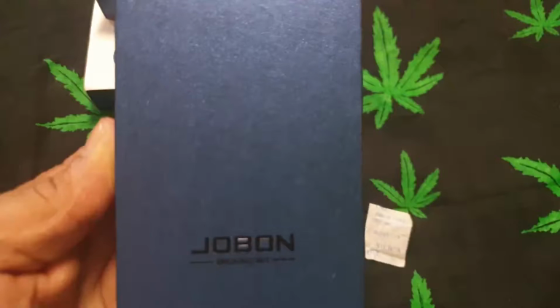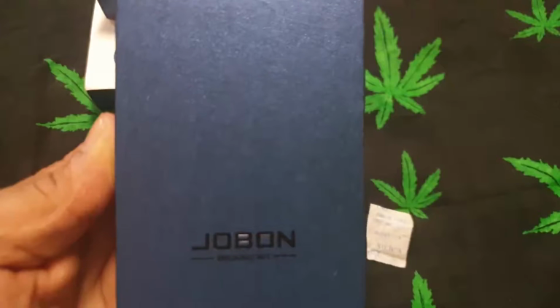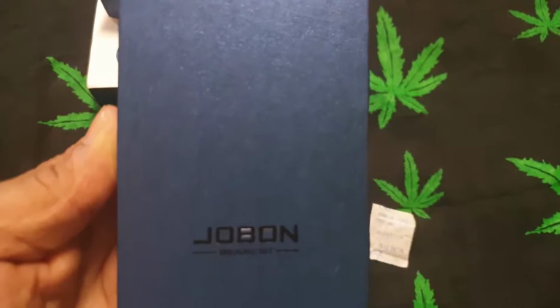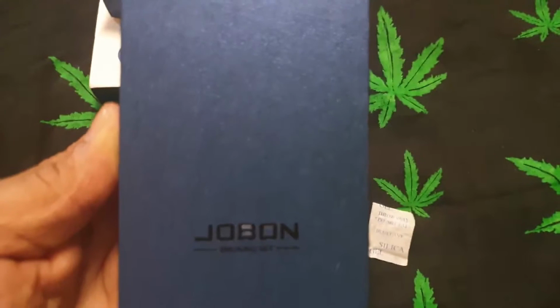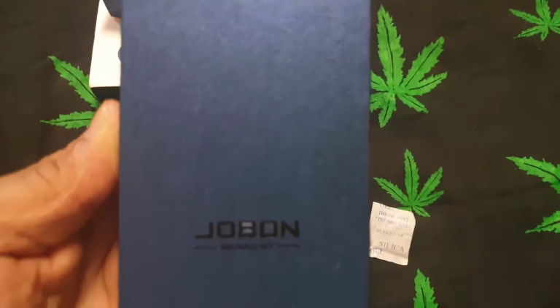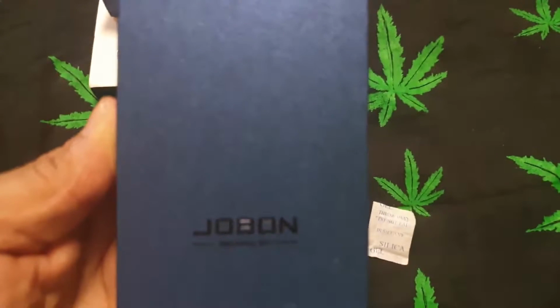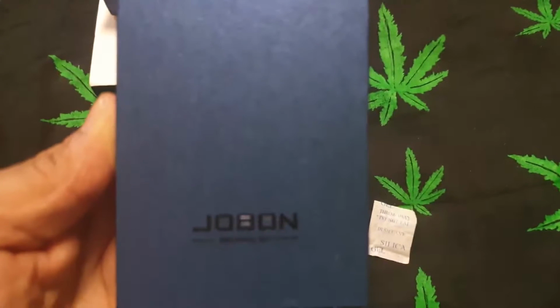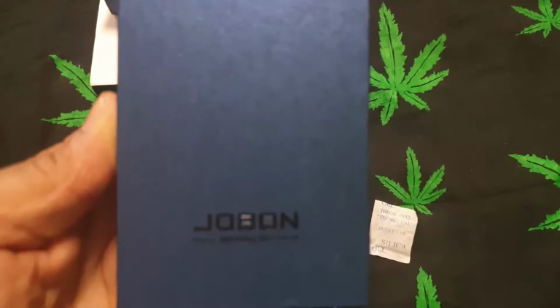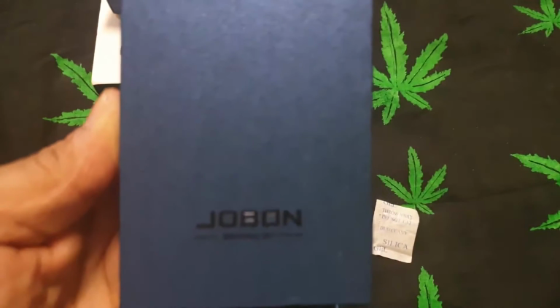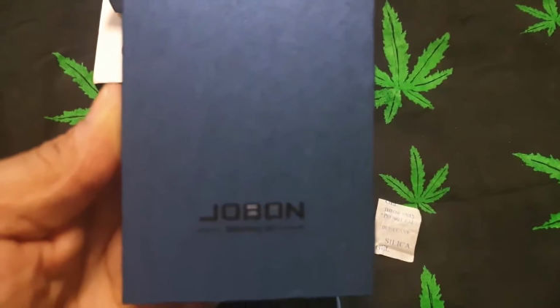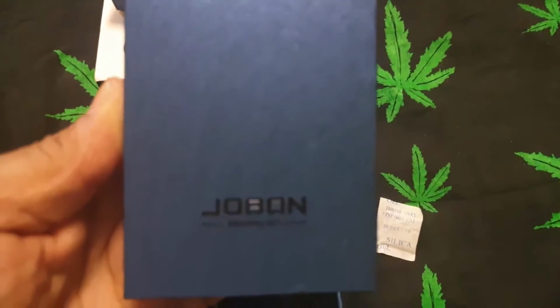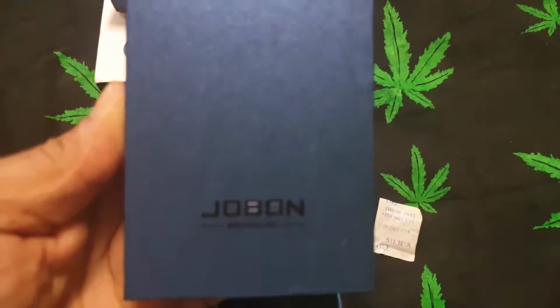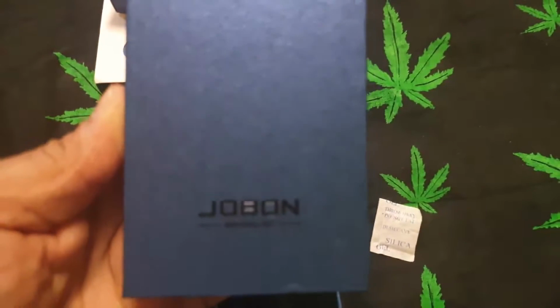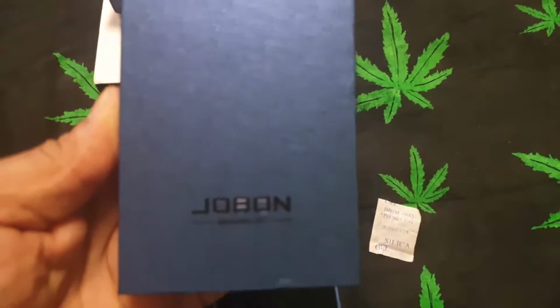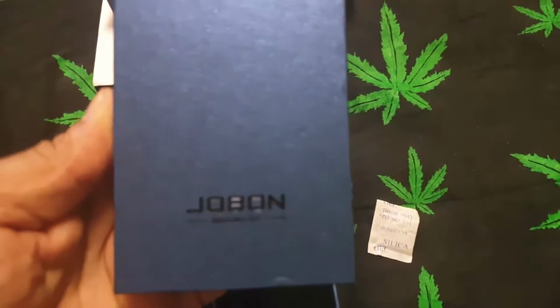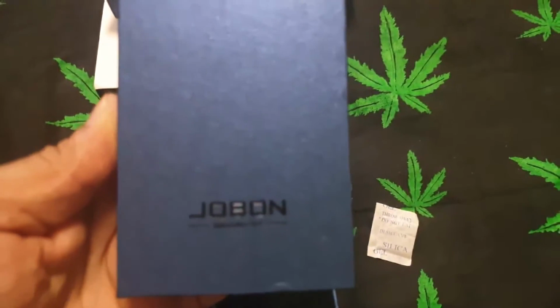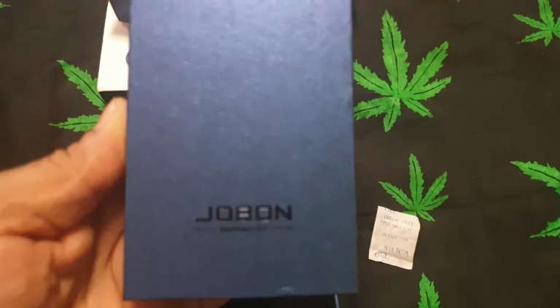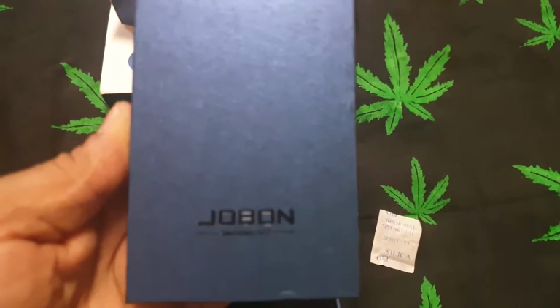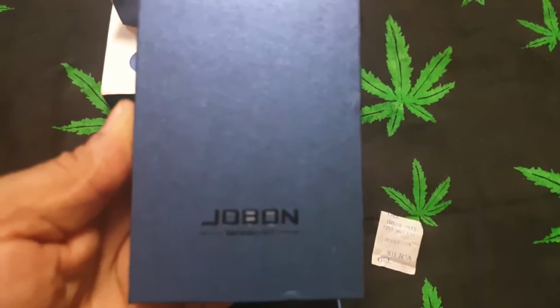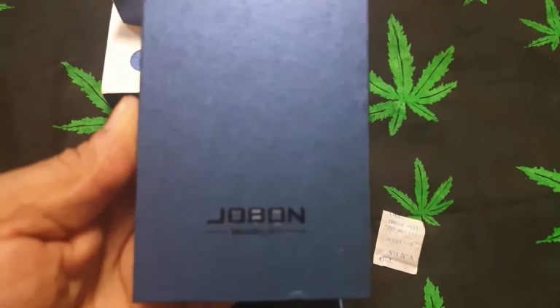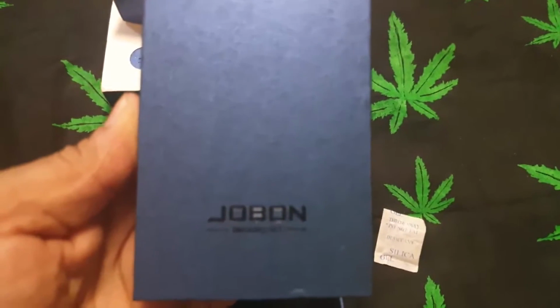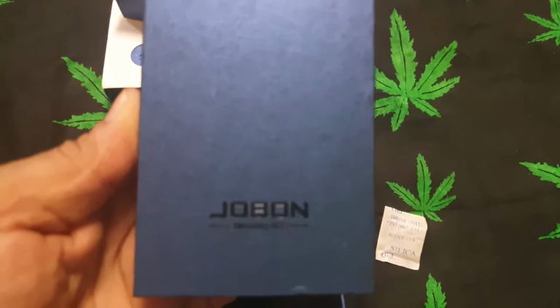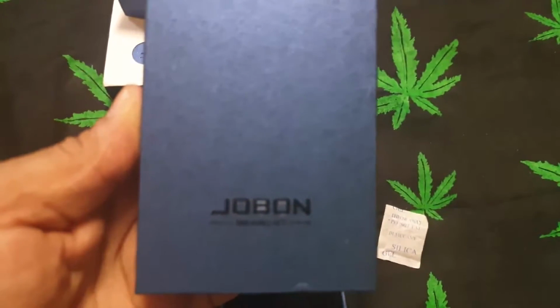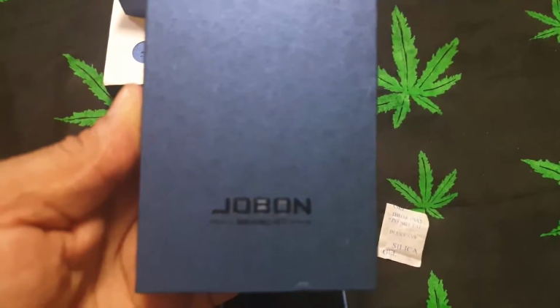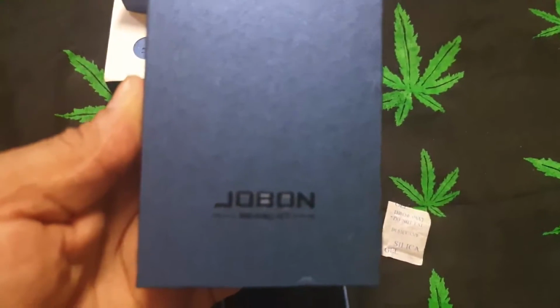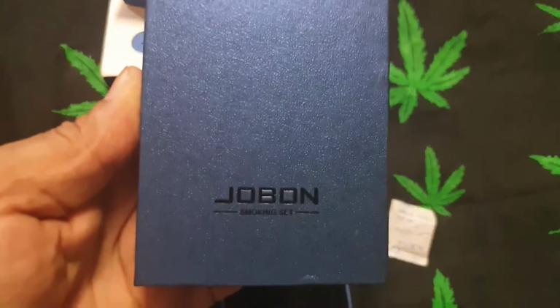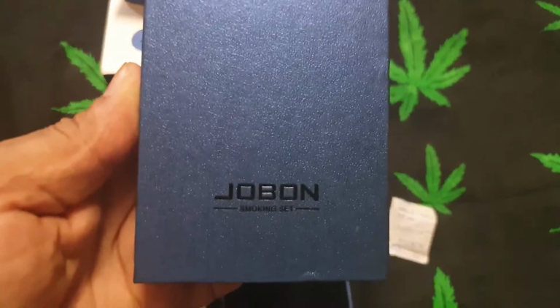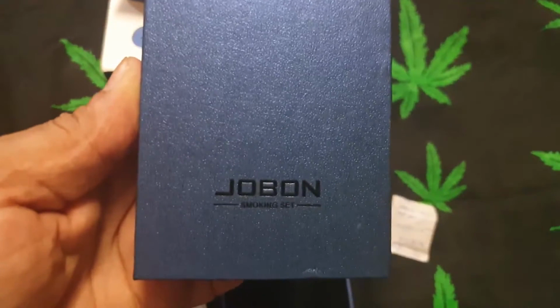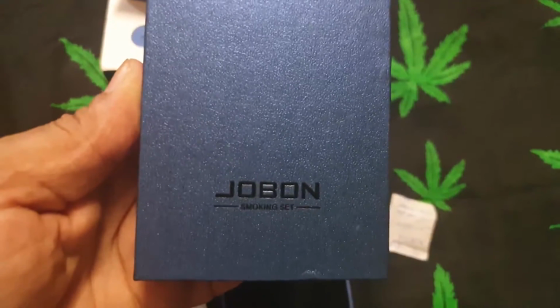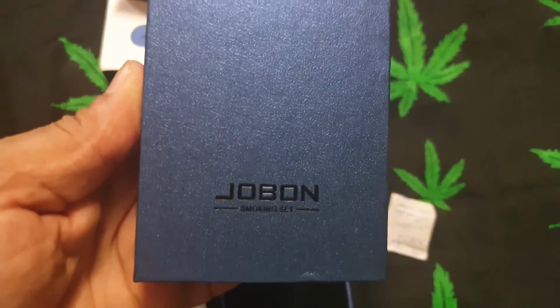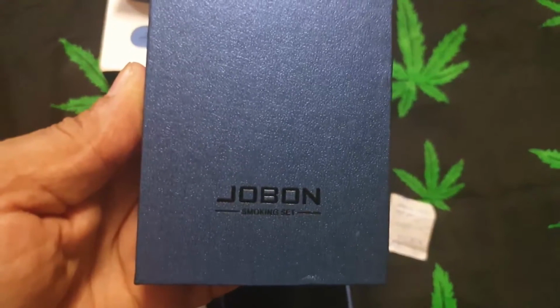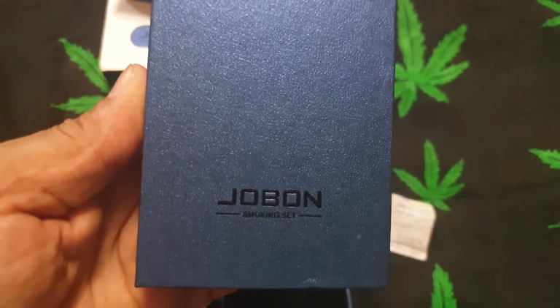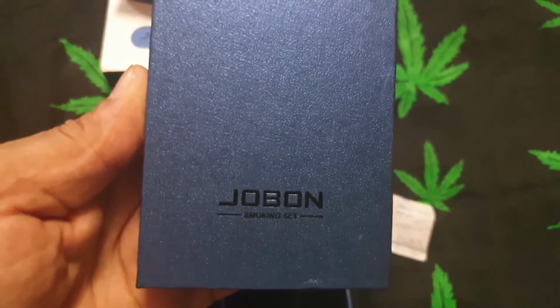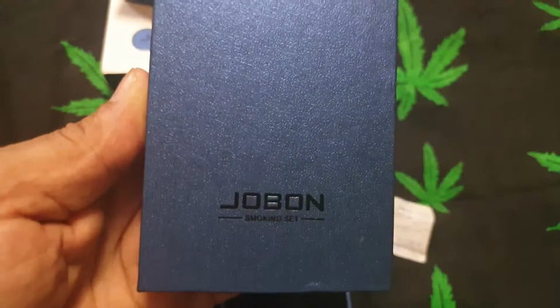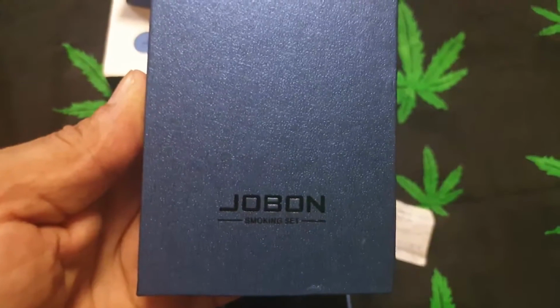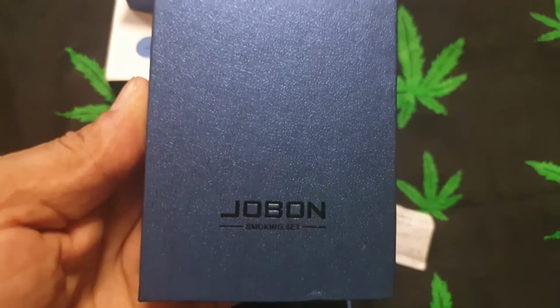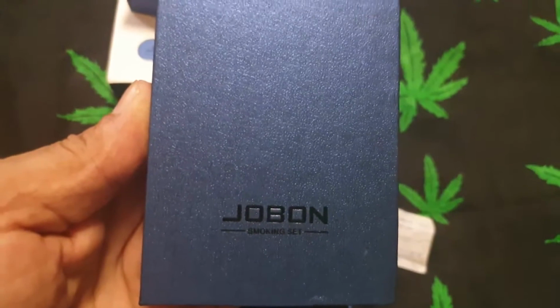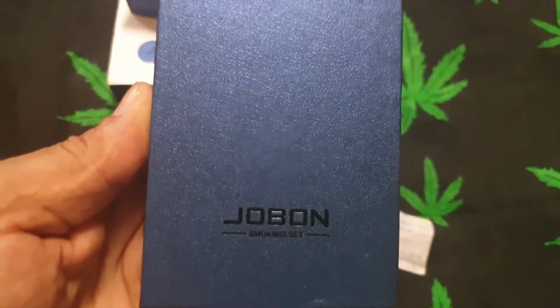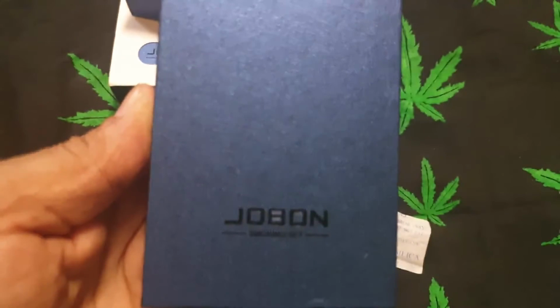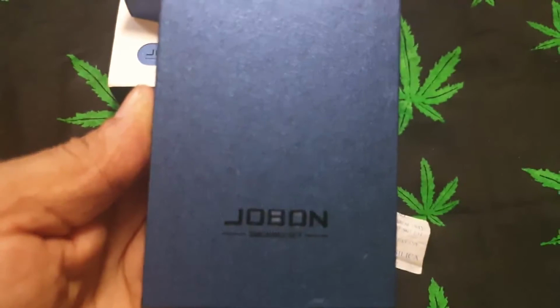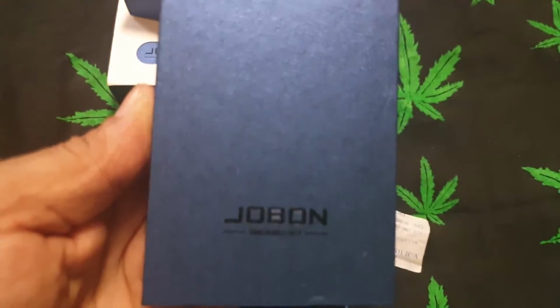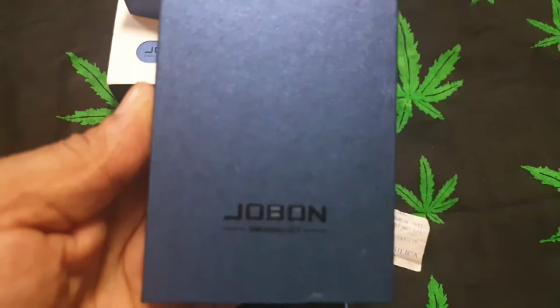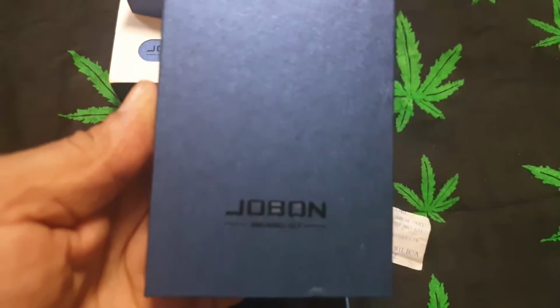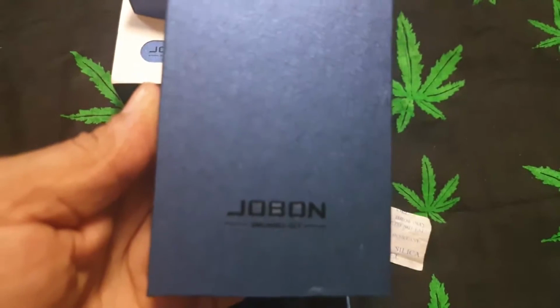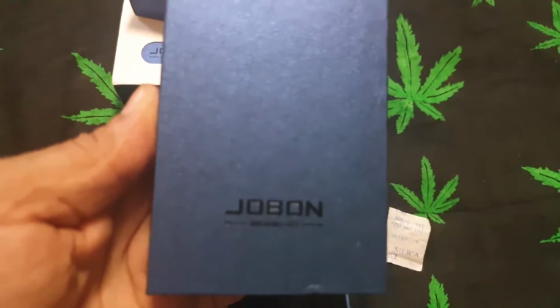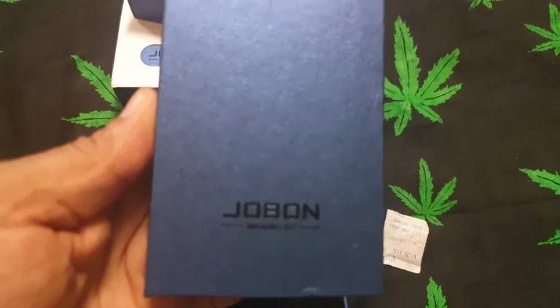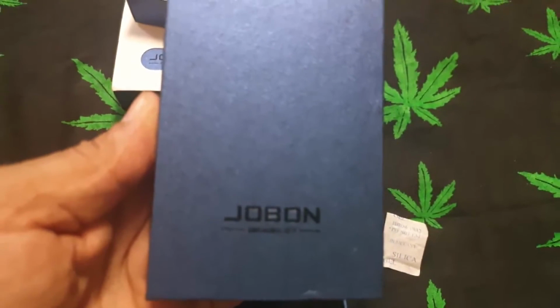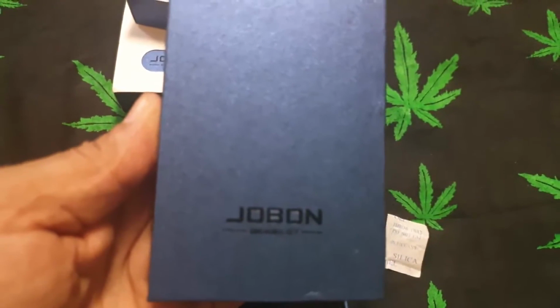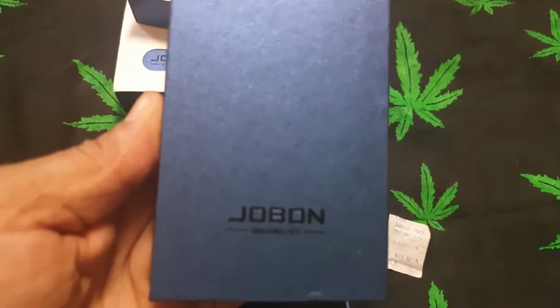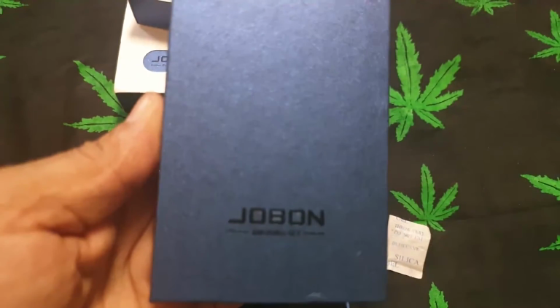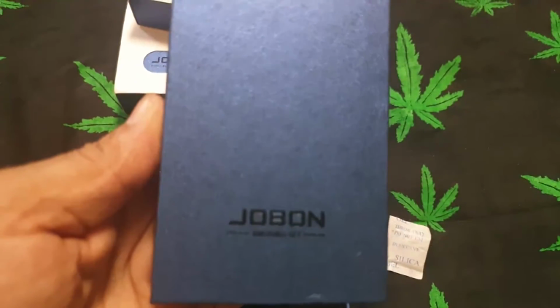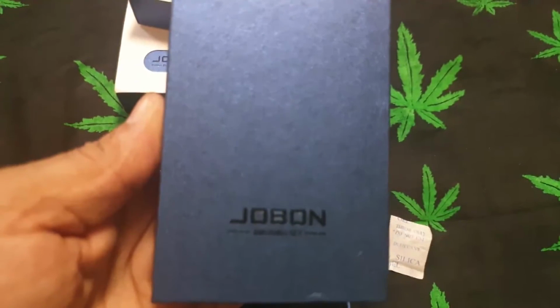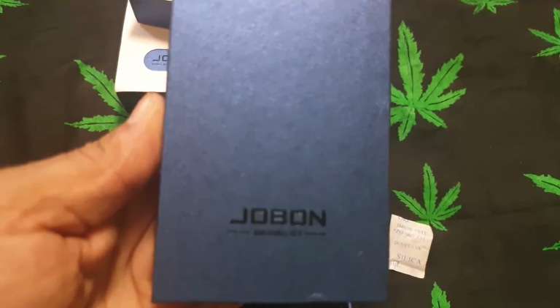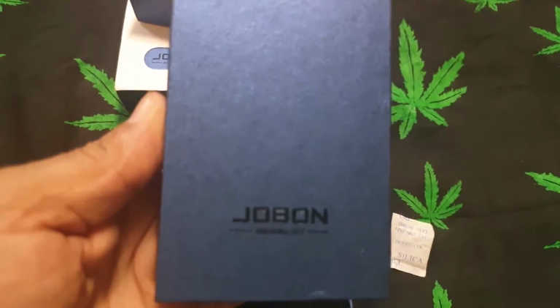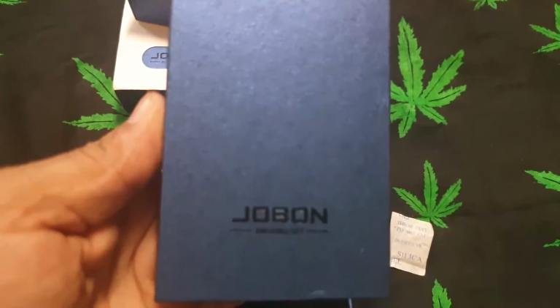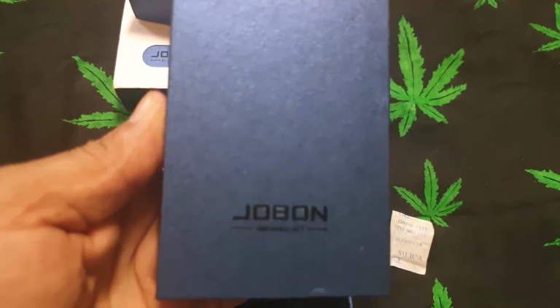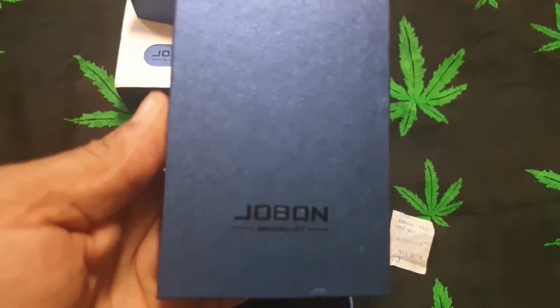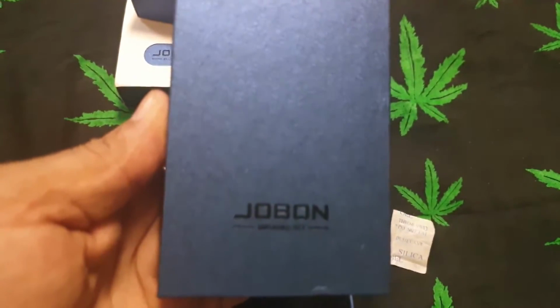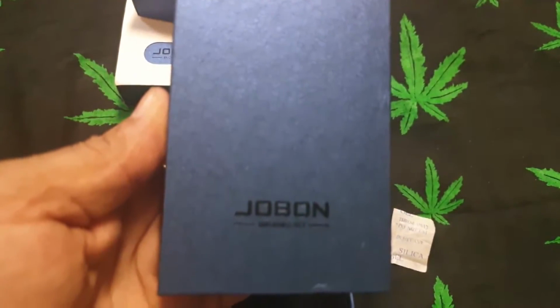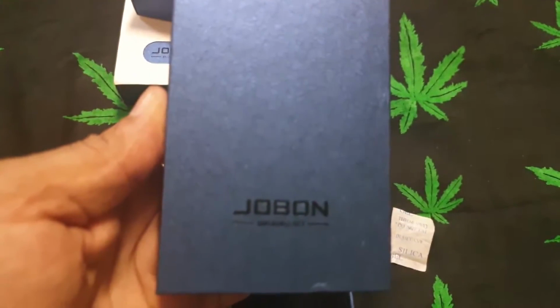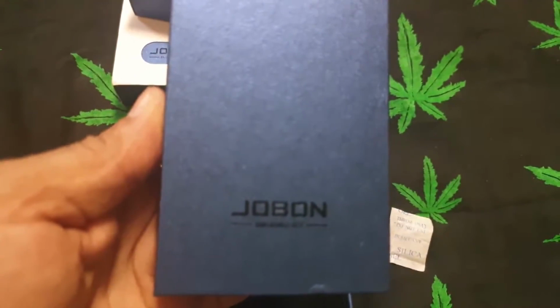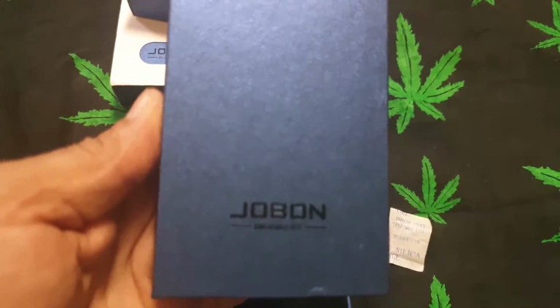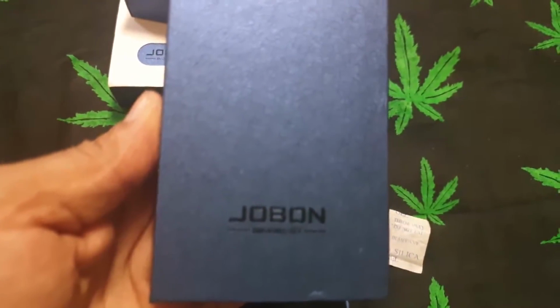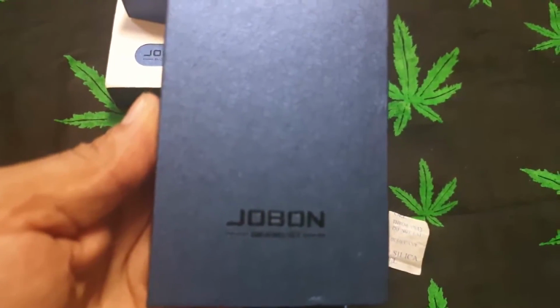Hello, welcome back to my channel. I'm your host, Mayor Green of the UK Cannabis Community.